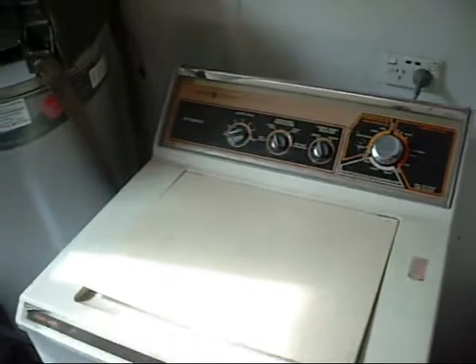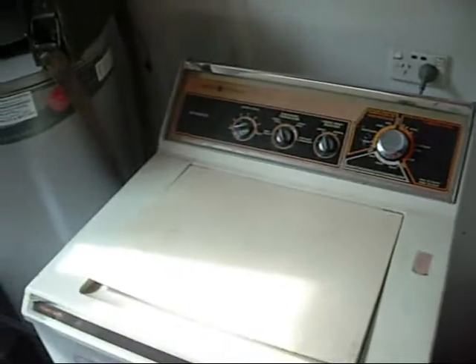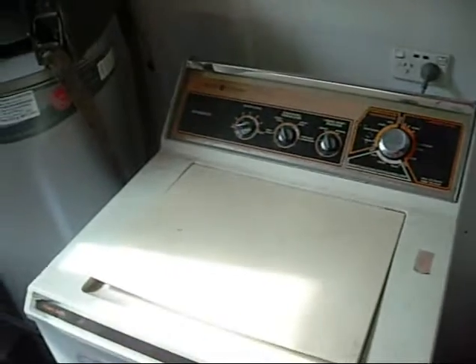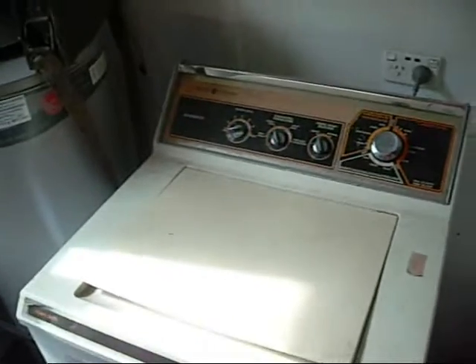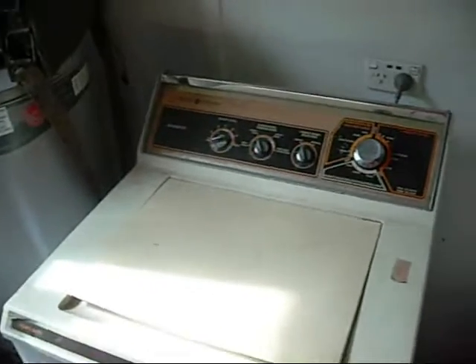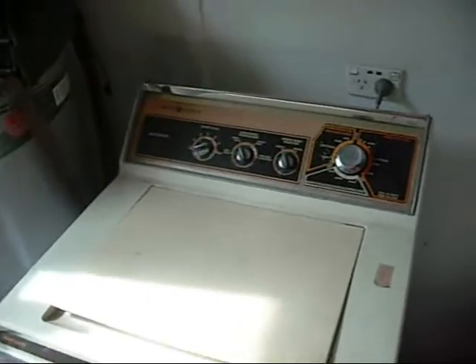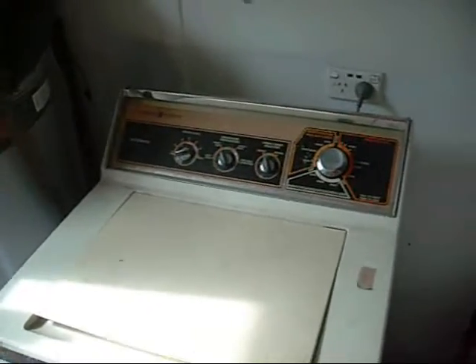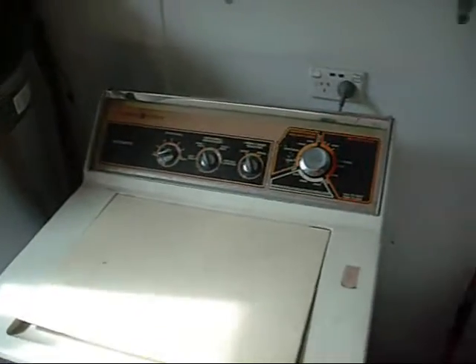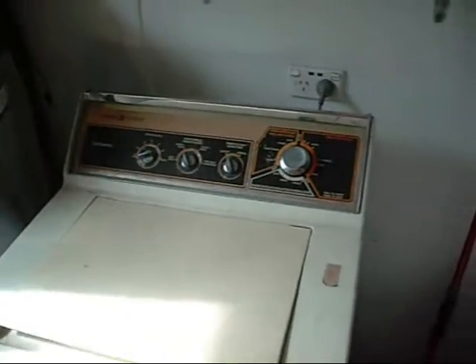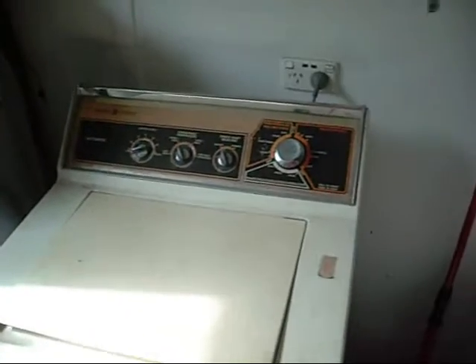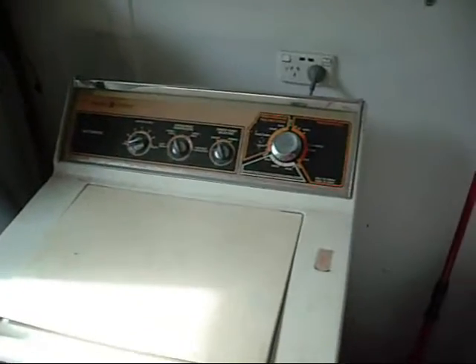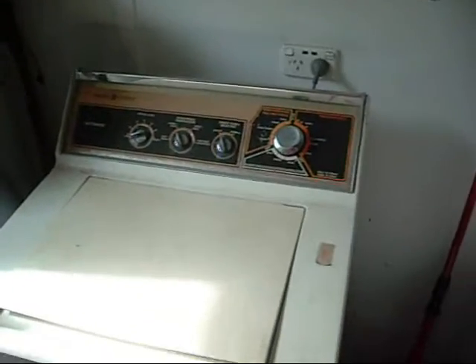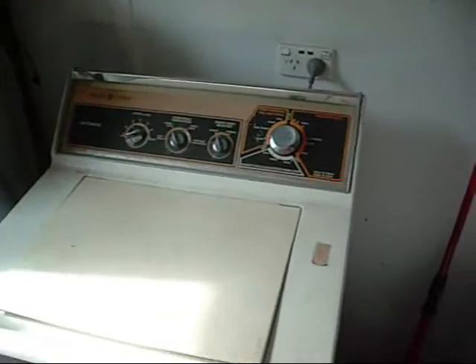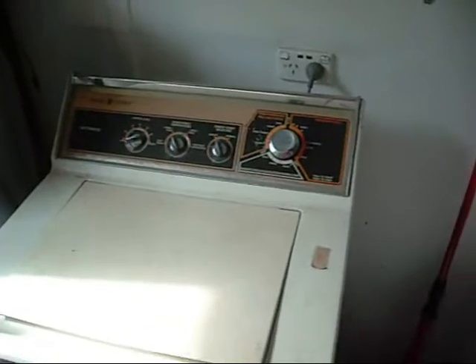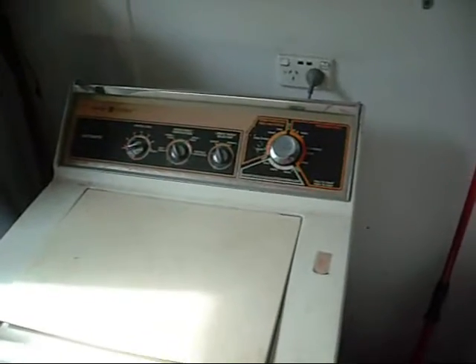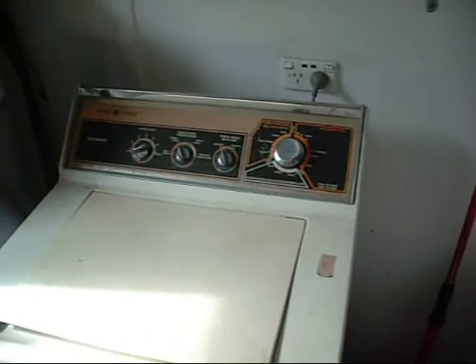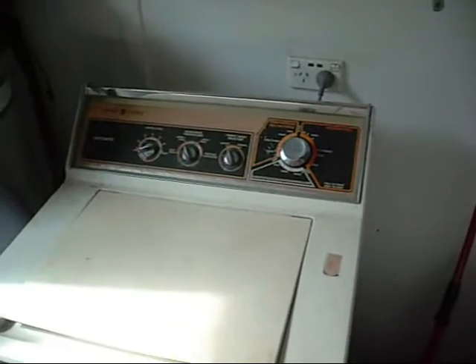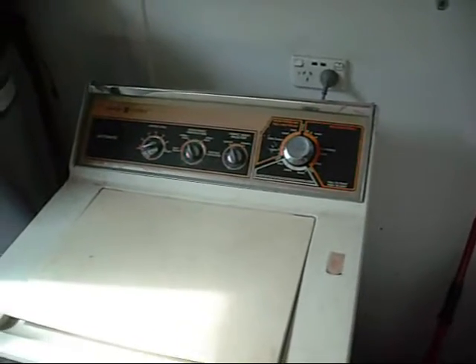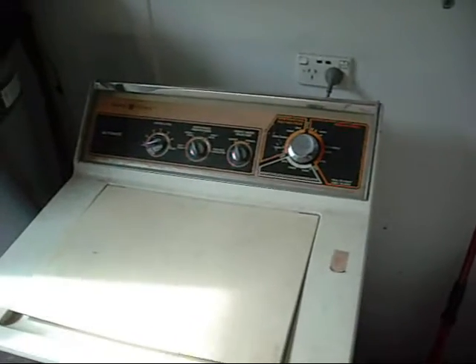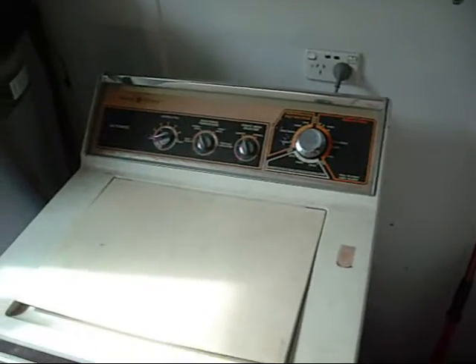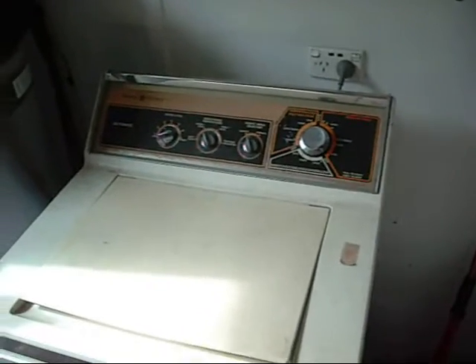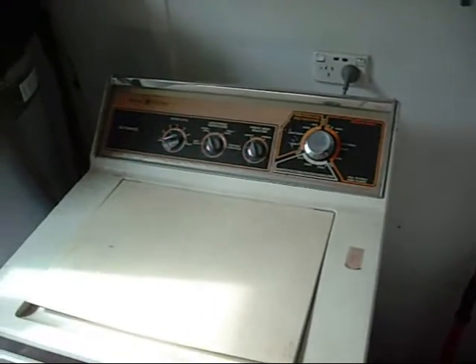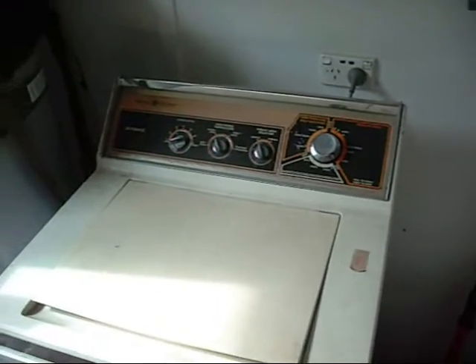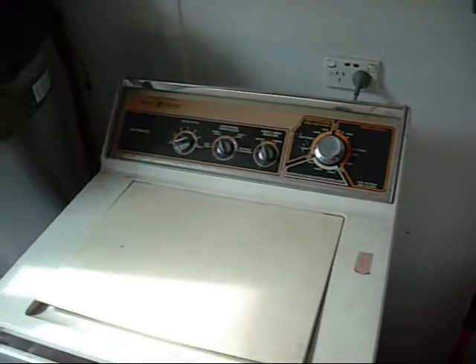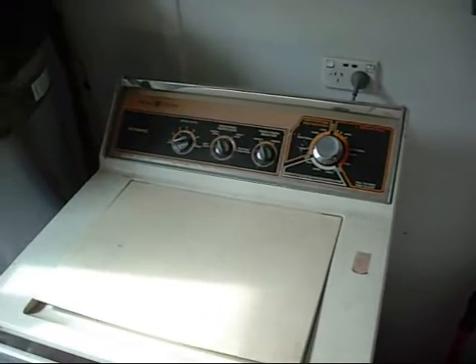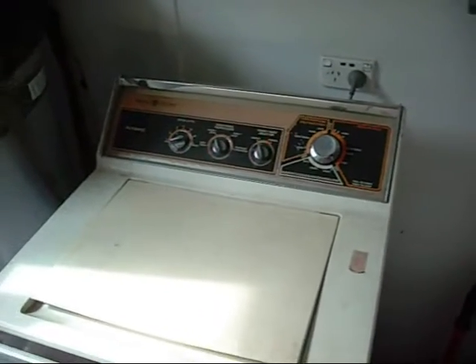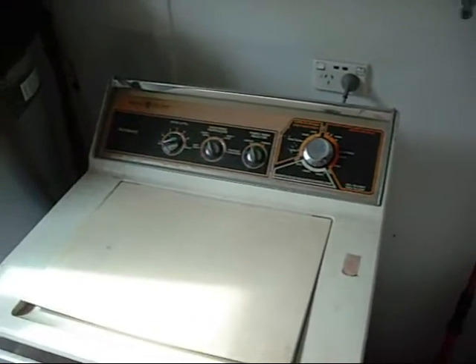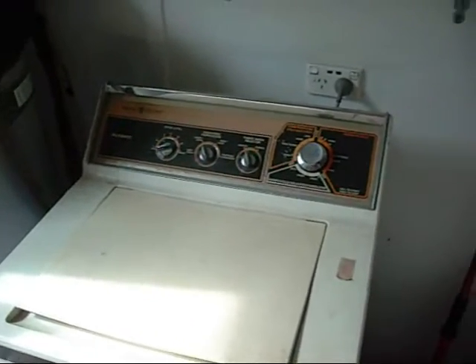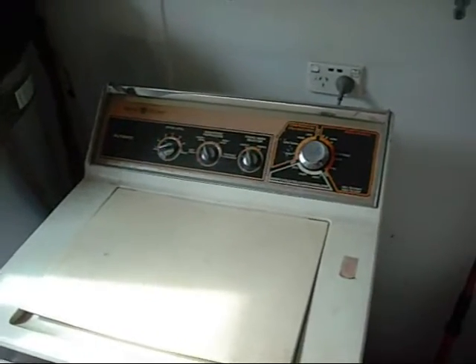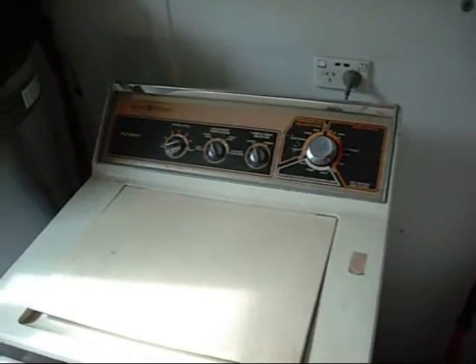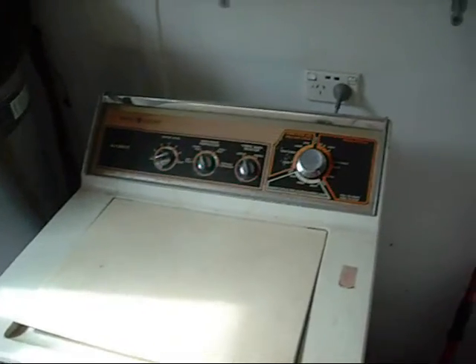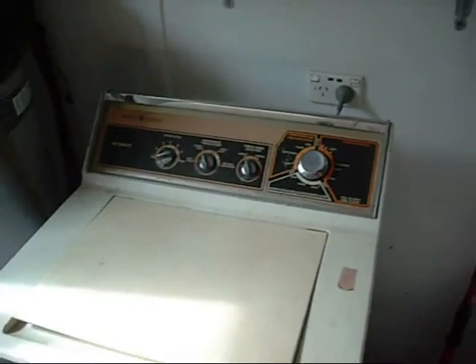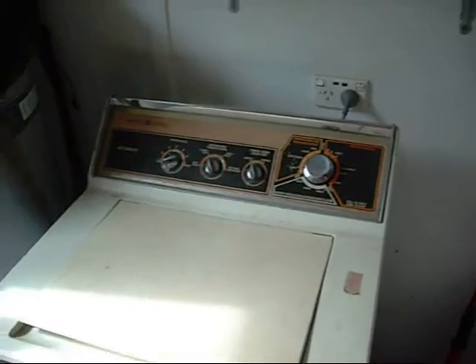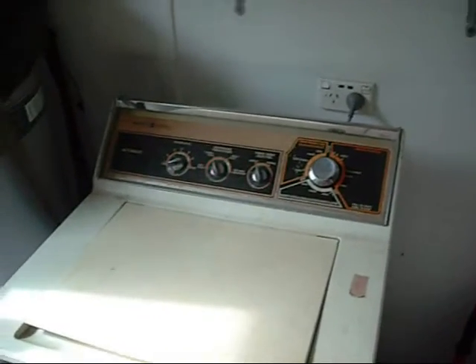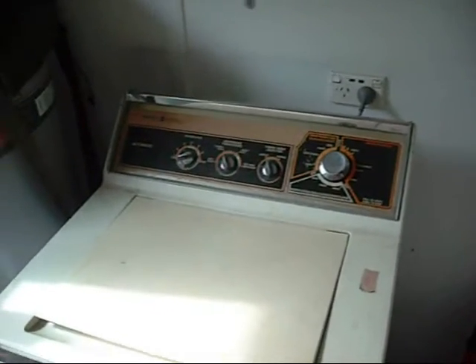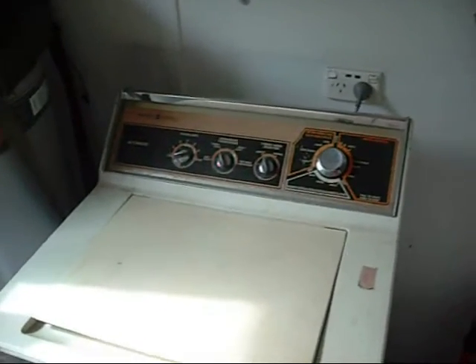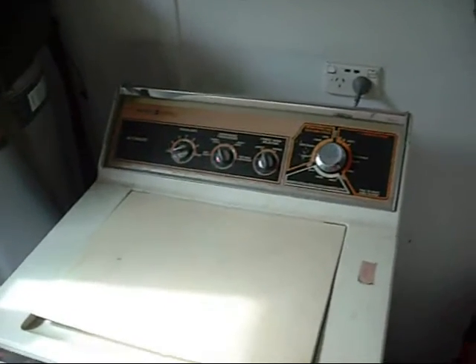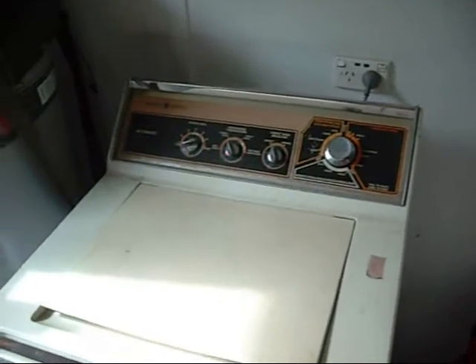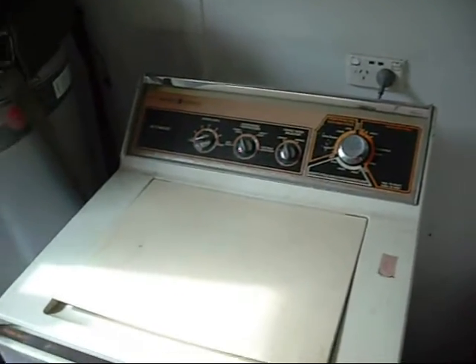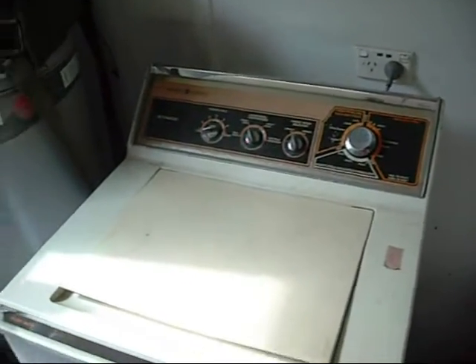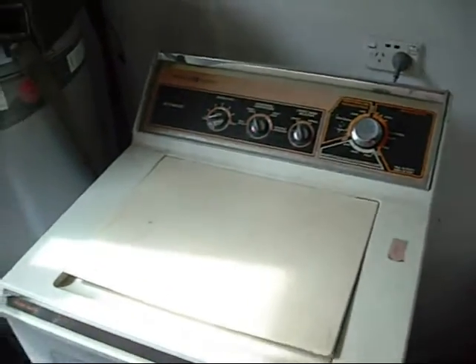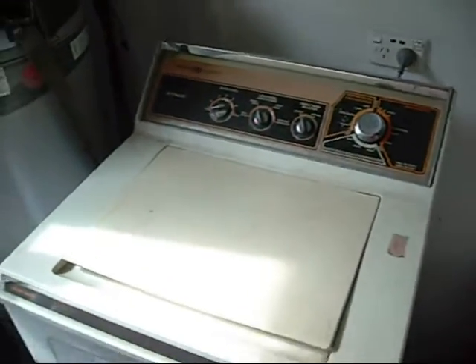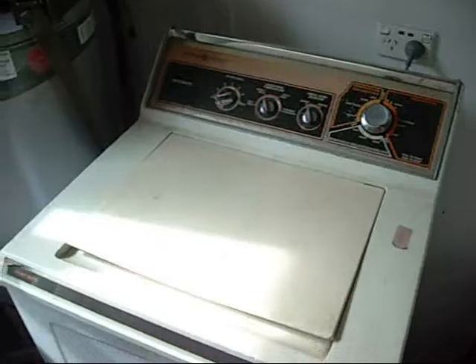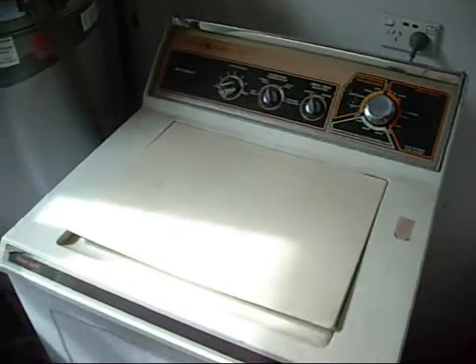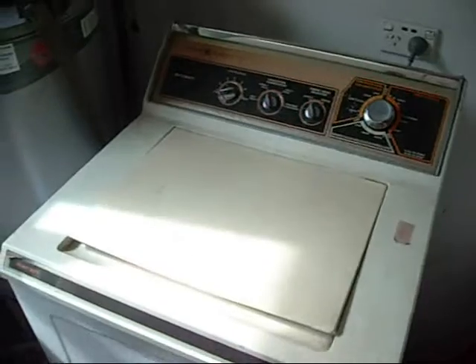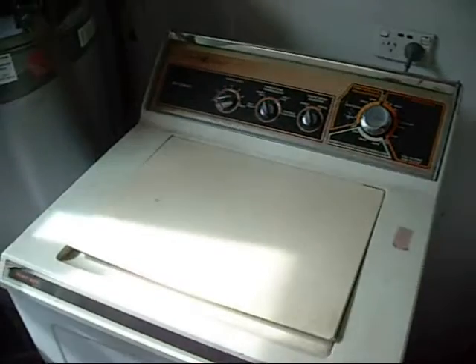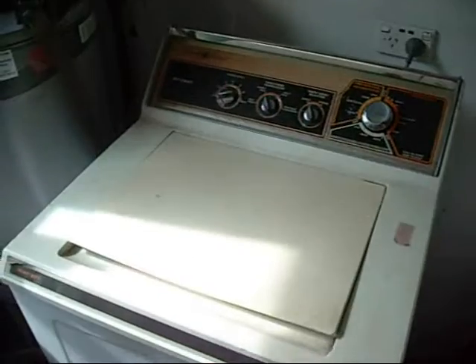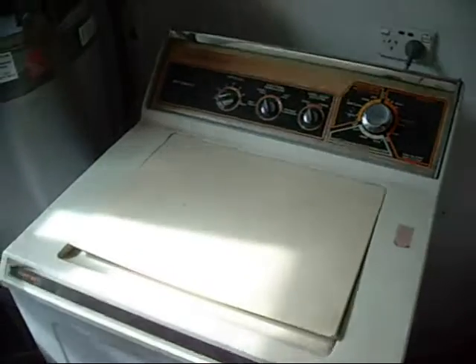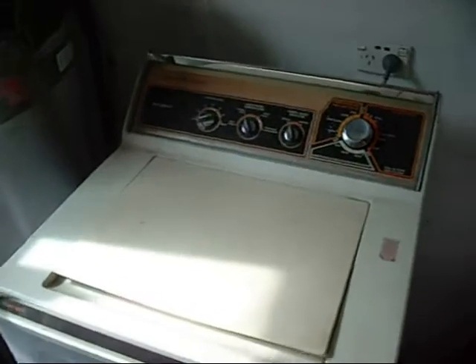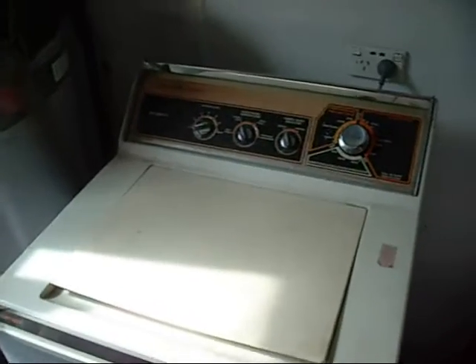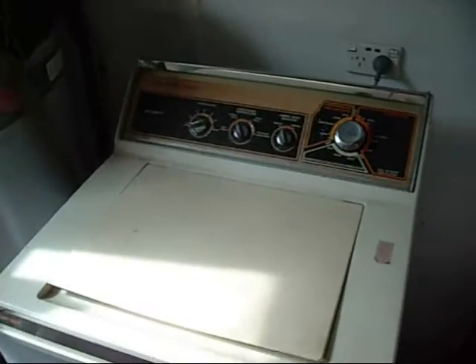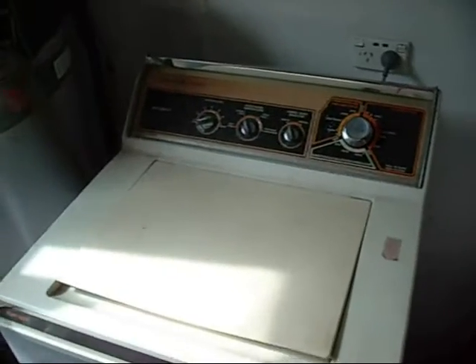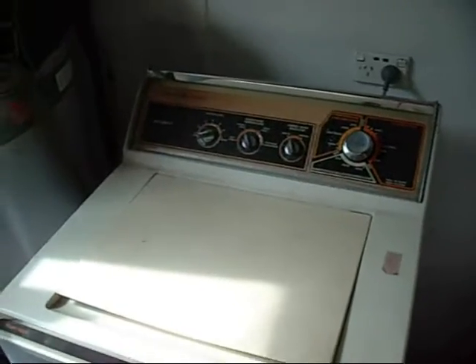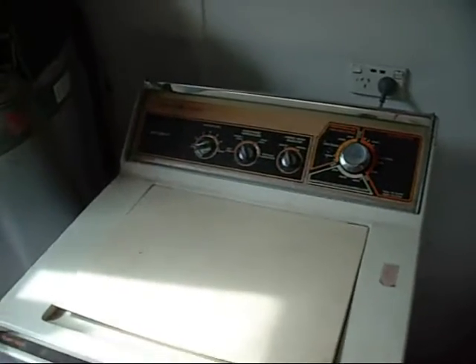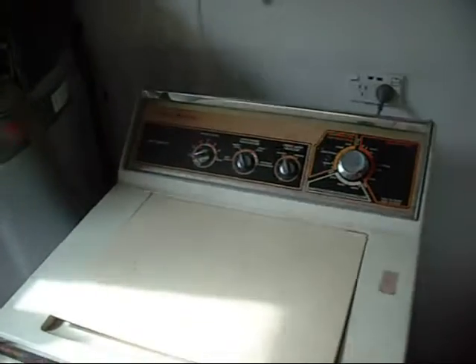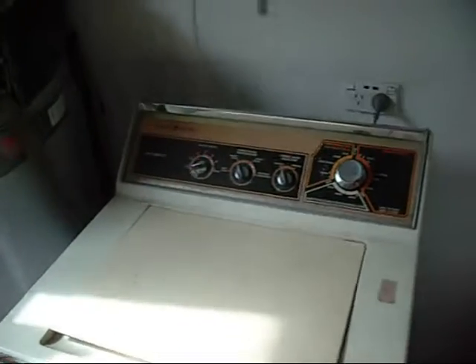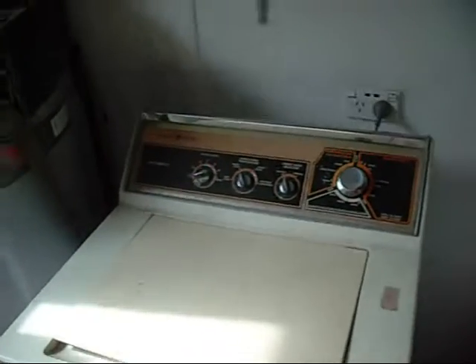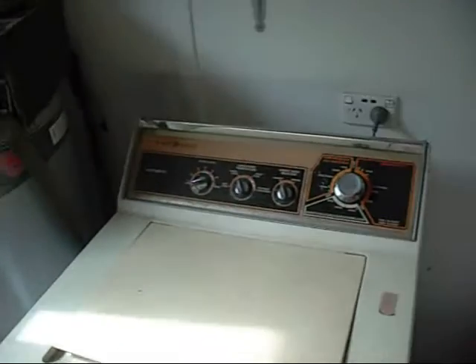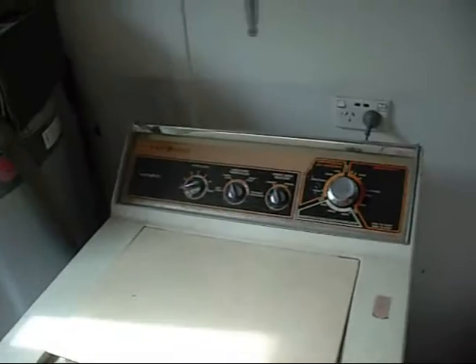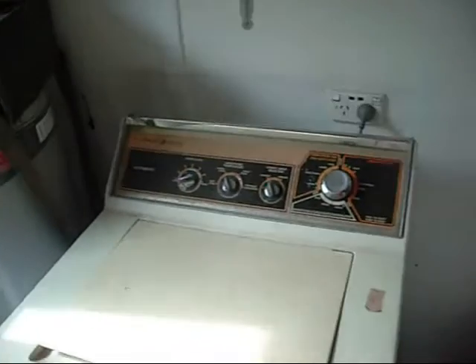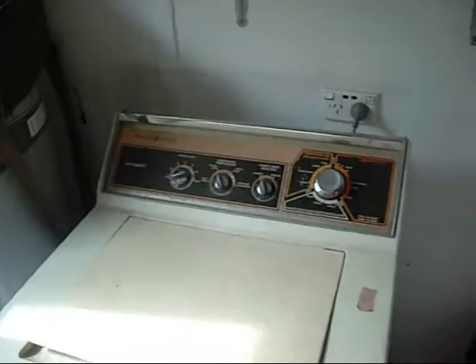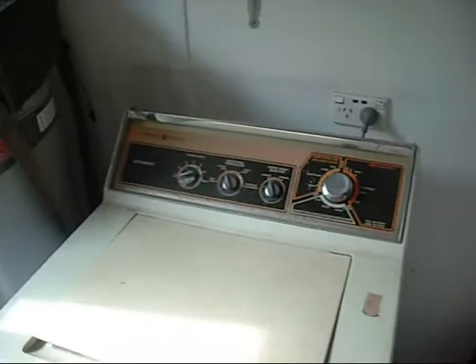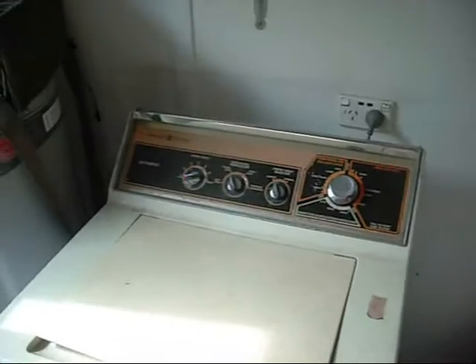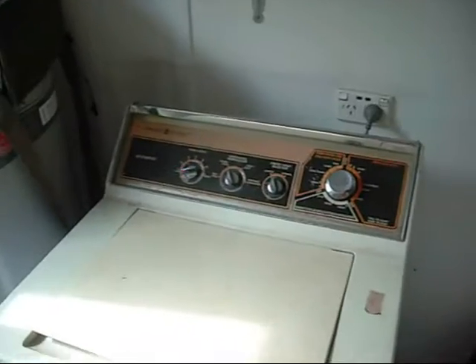G'day folks. Today we're going to look at washing machines, or more importantly a Fischer & Paykel Smart Drive that Brad gave me.